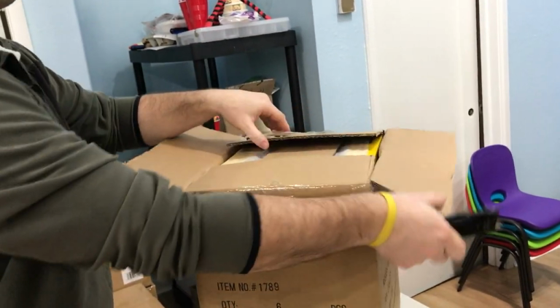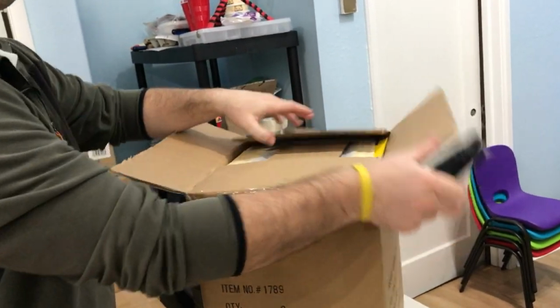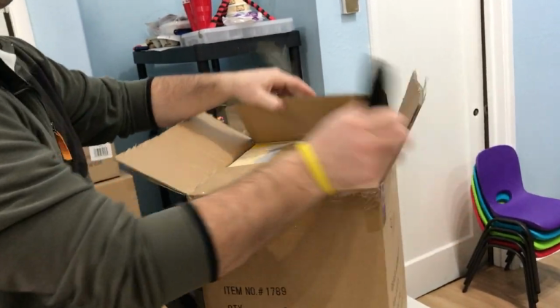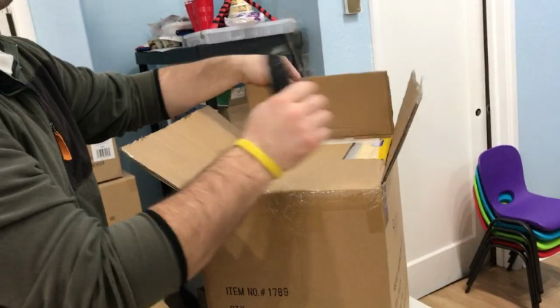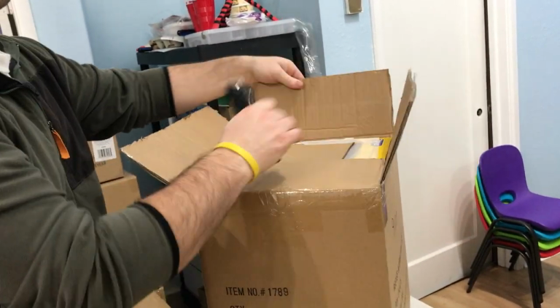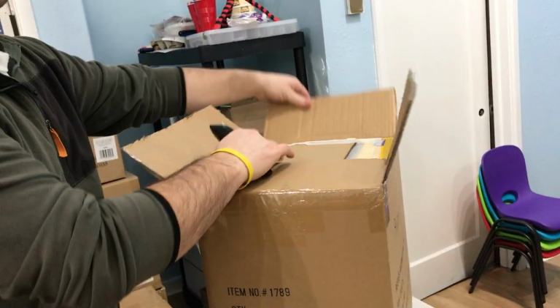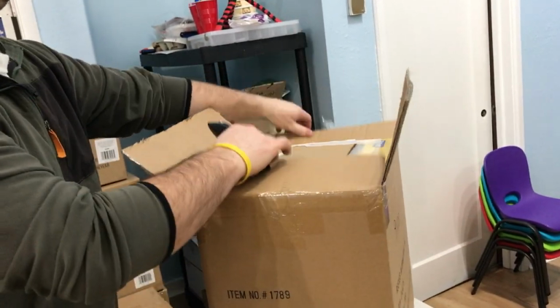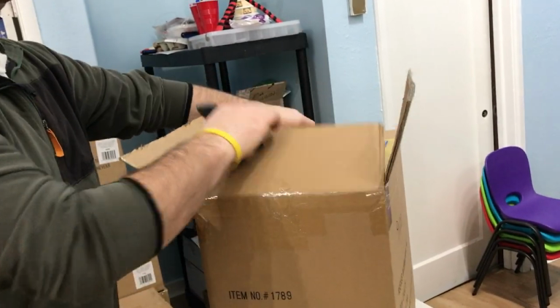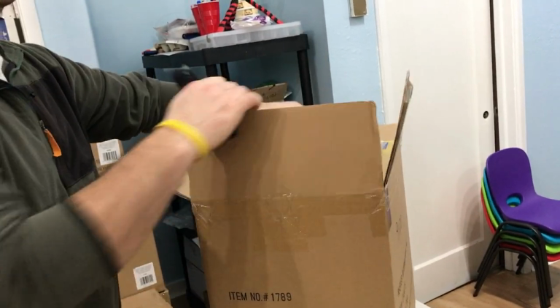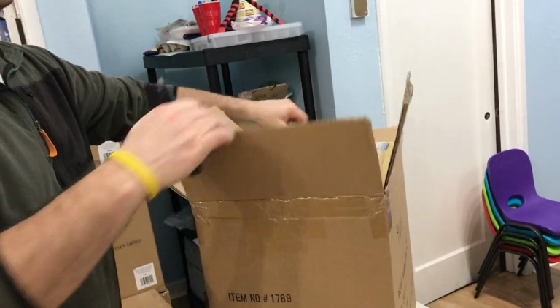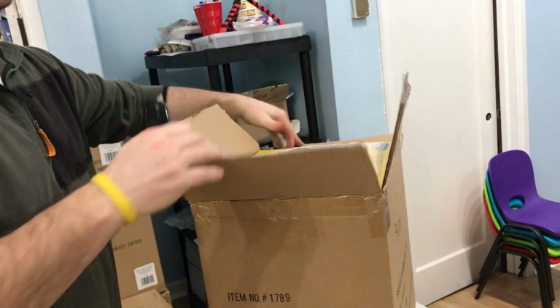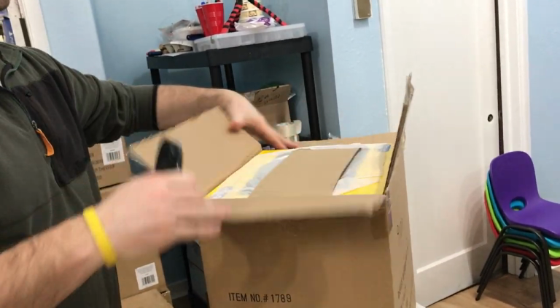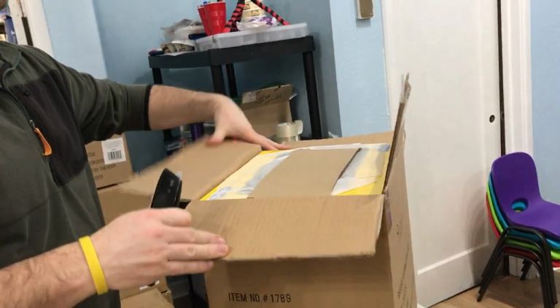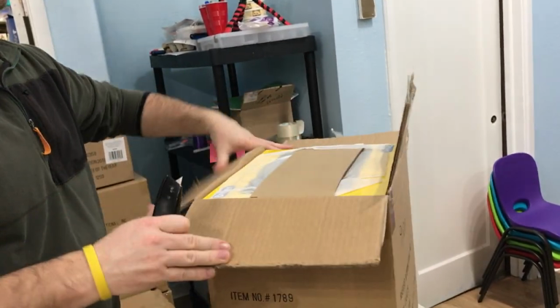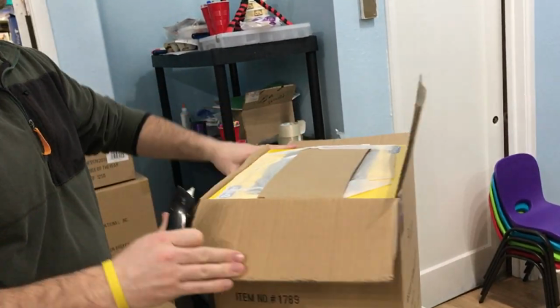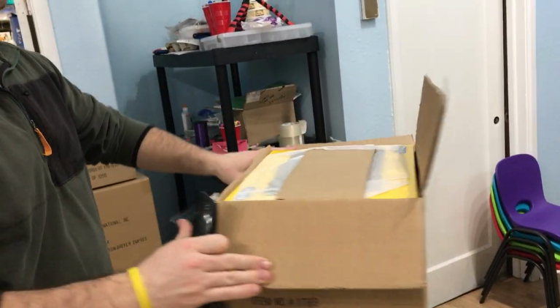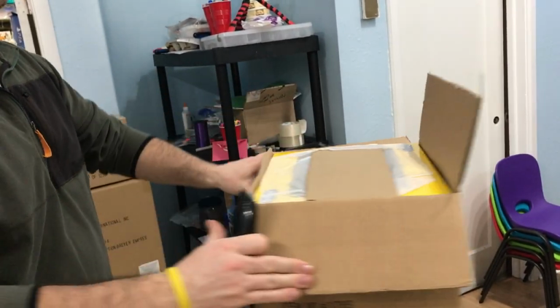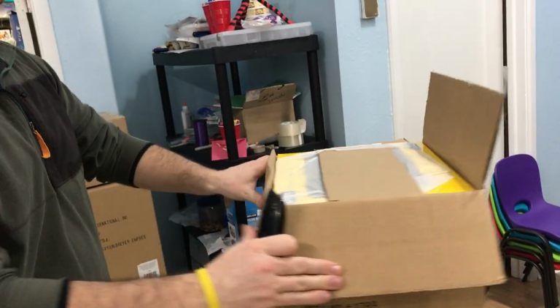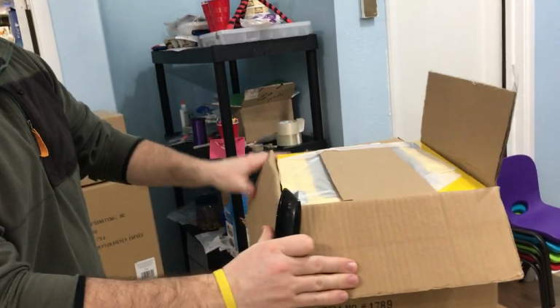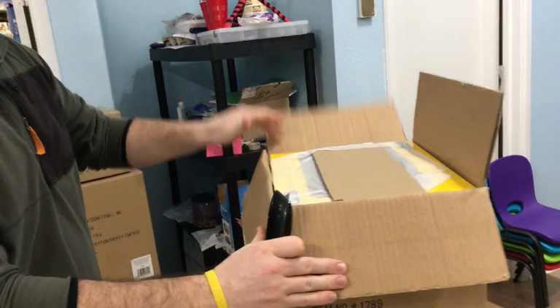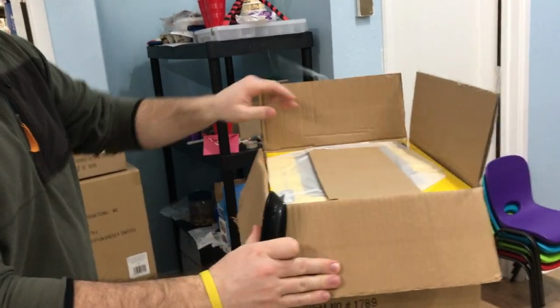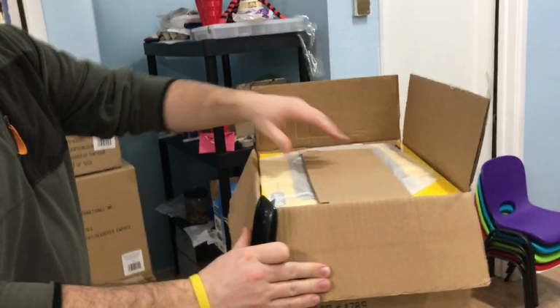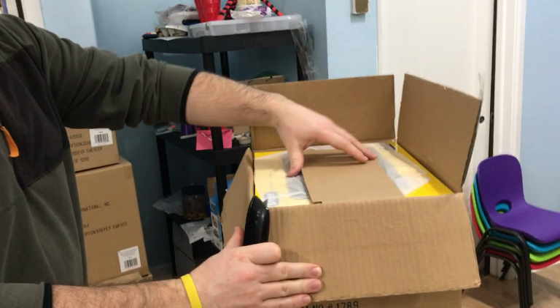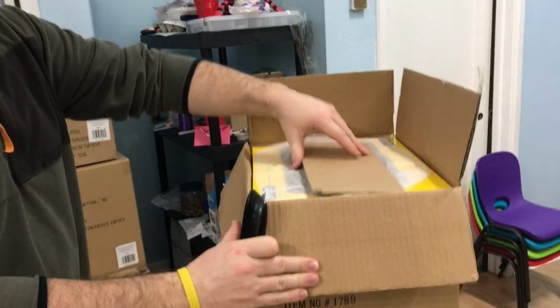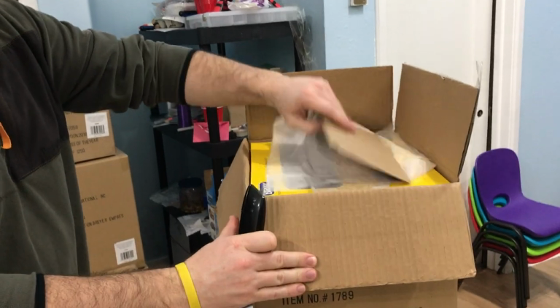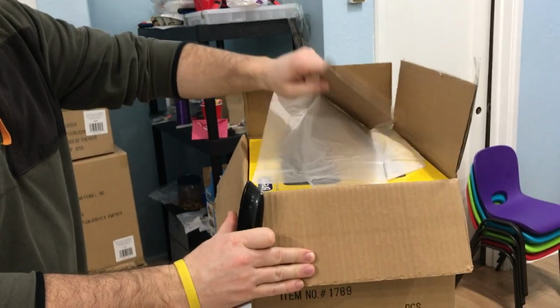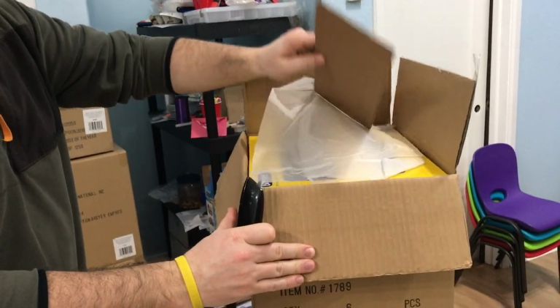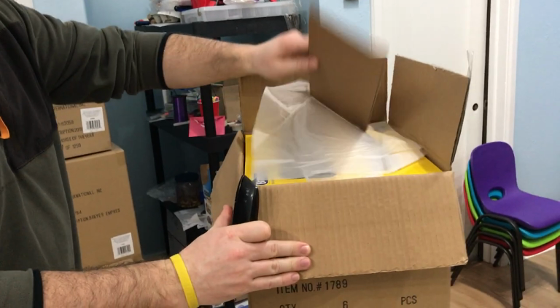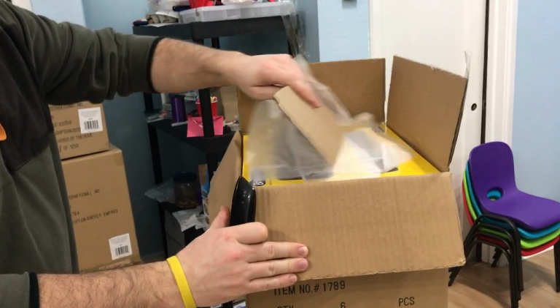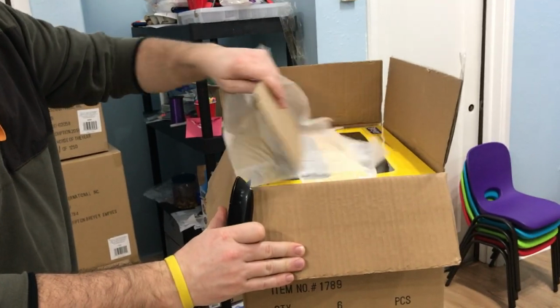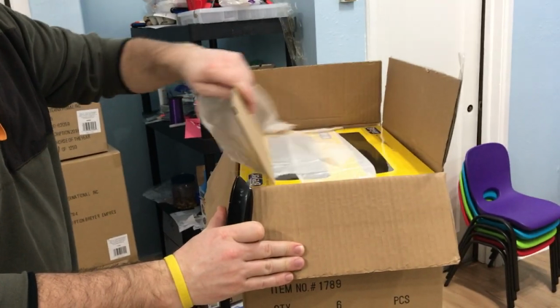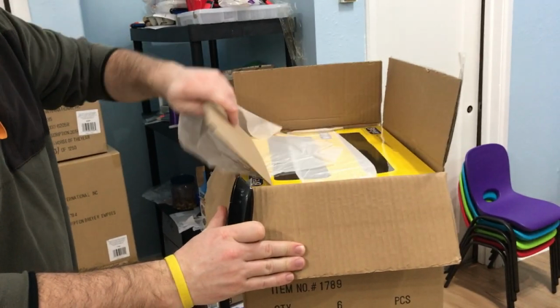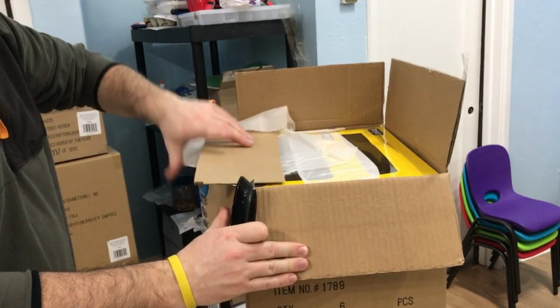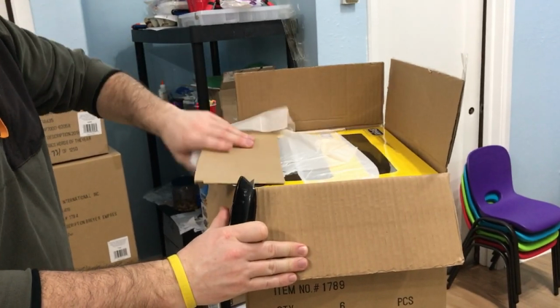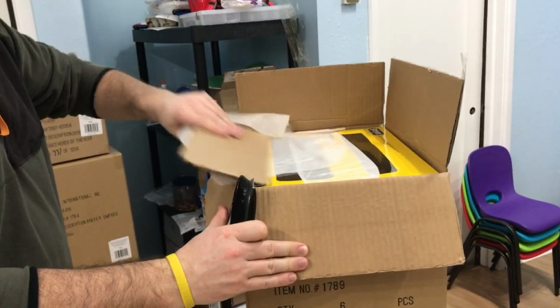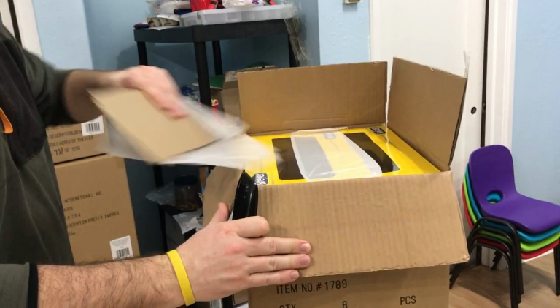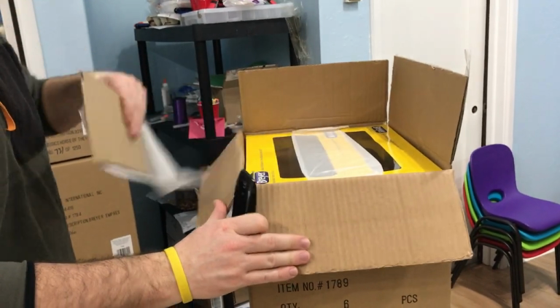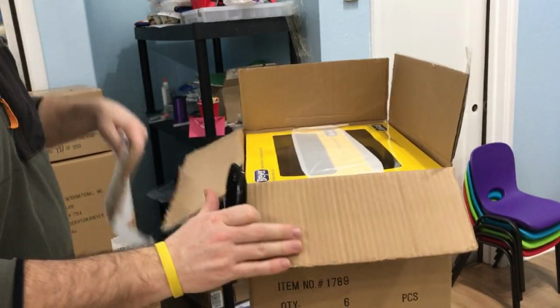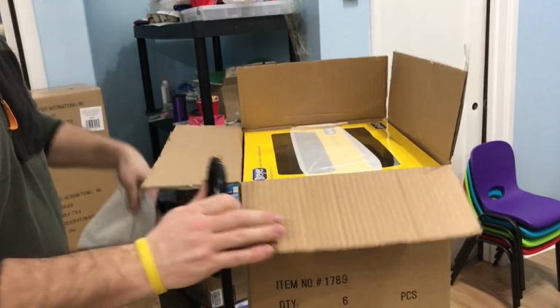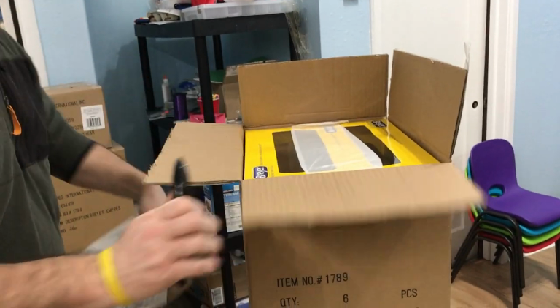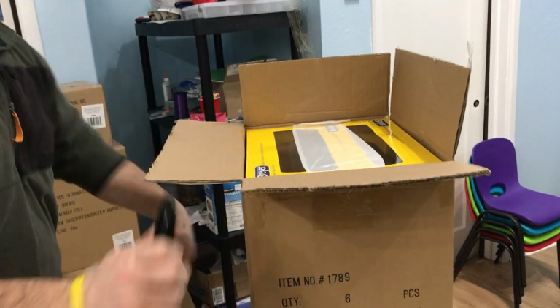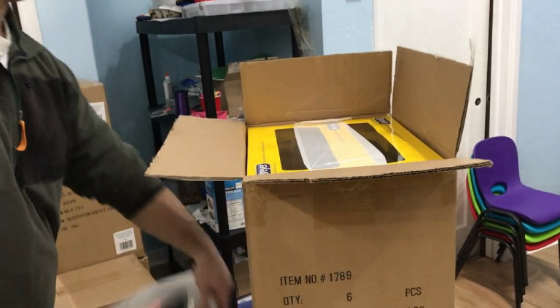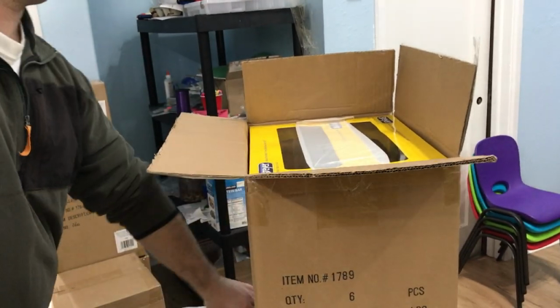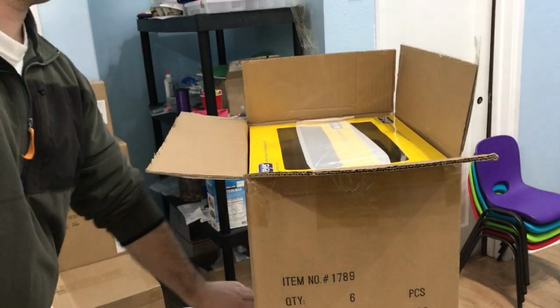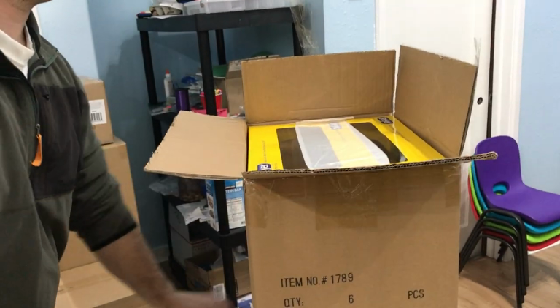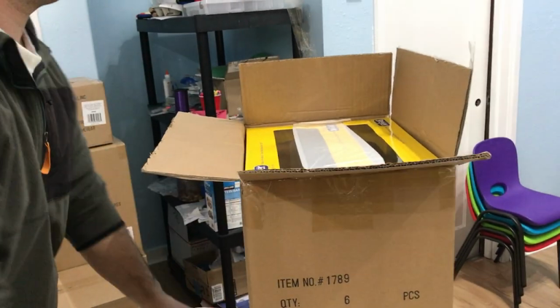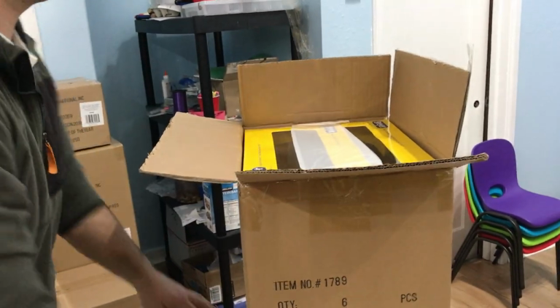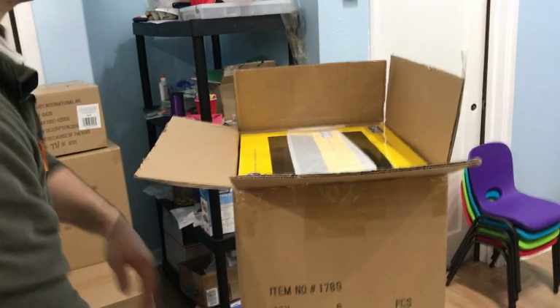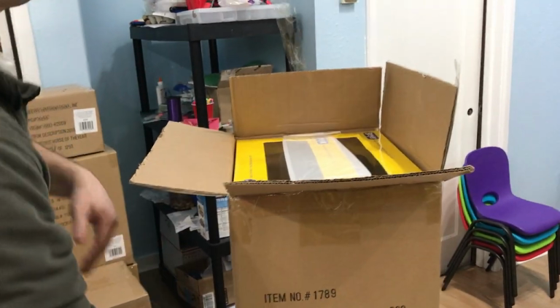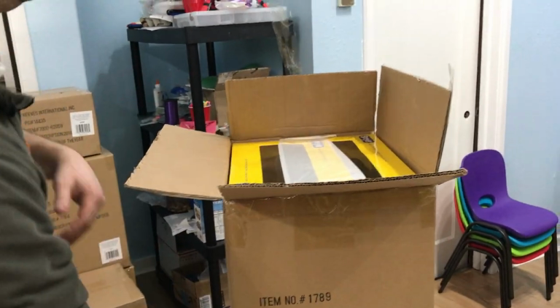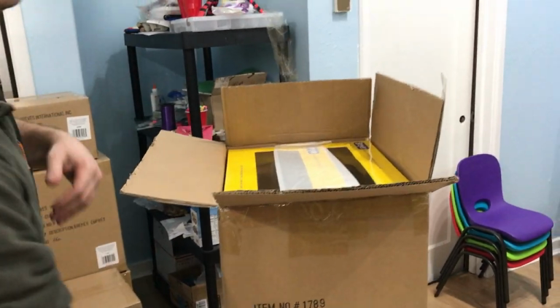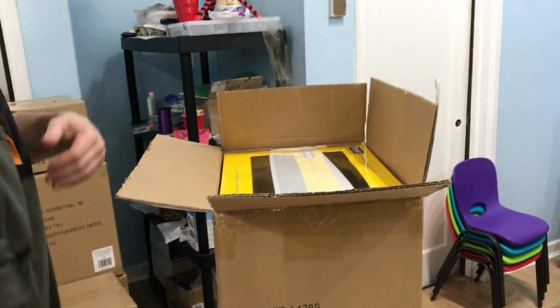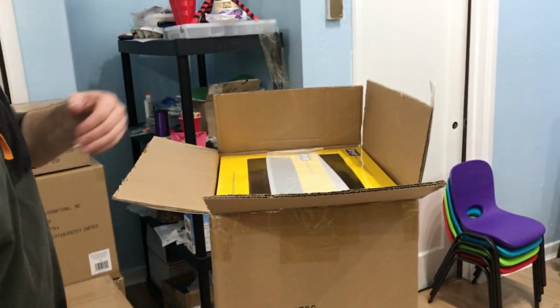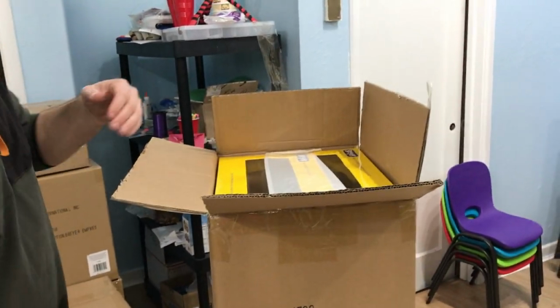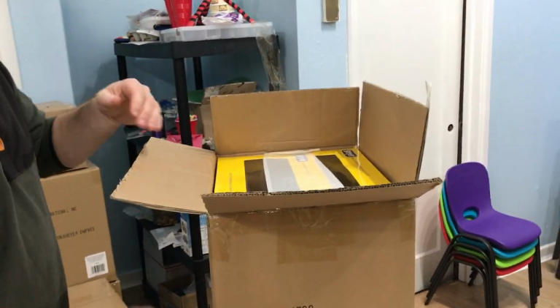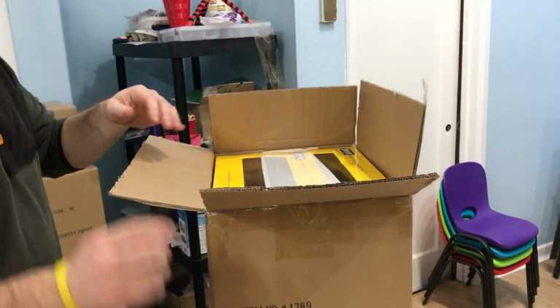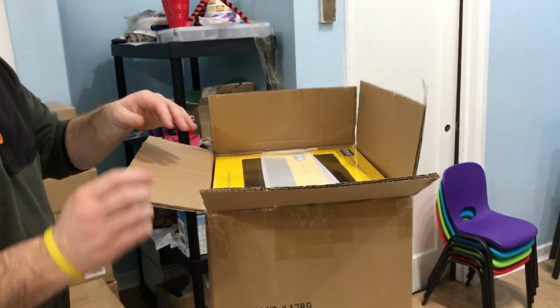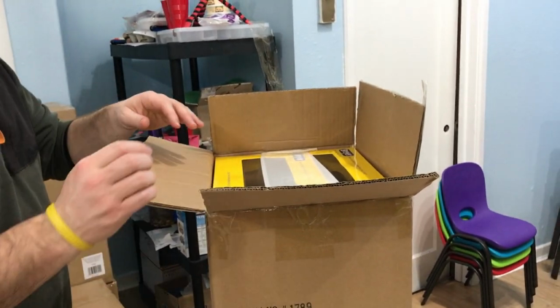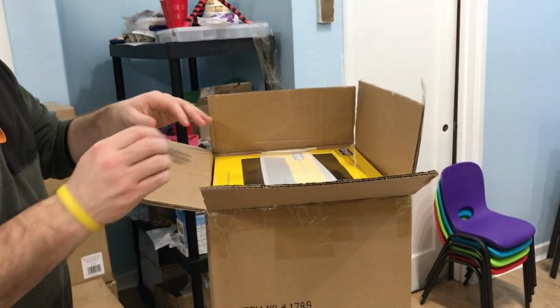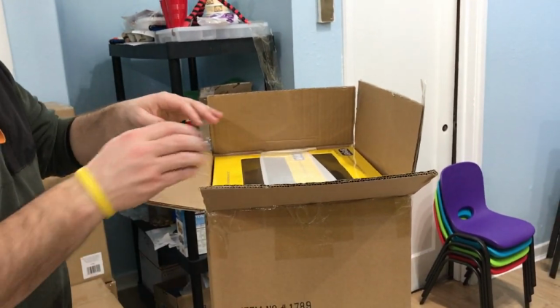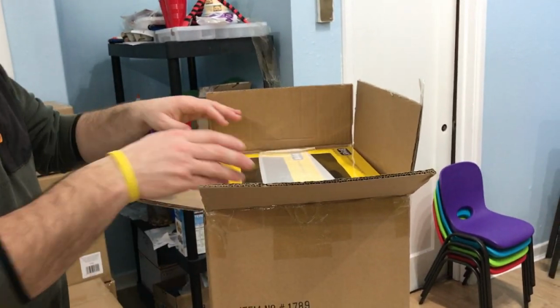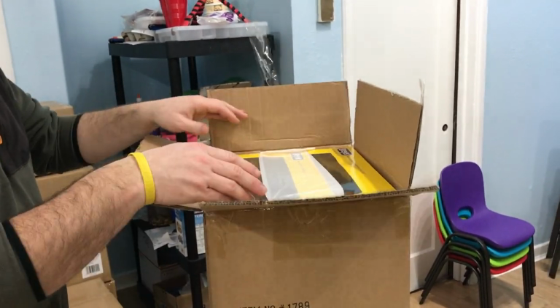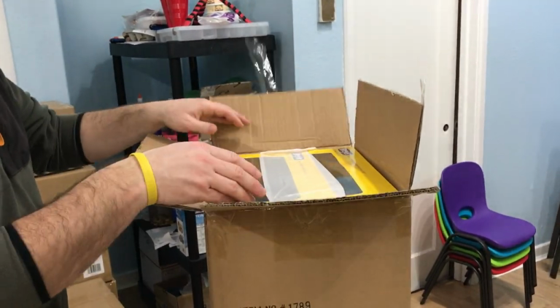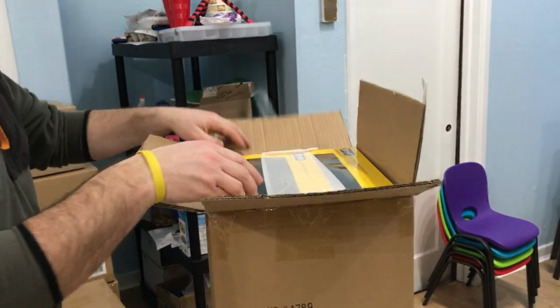This is what our case looks like. They actually put a piece of cardboard on the top so you don't cut through into the boxes, which is actually super cool.